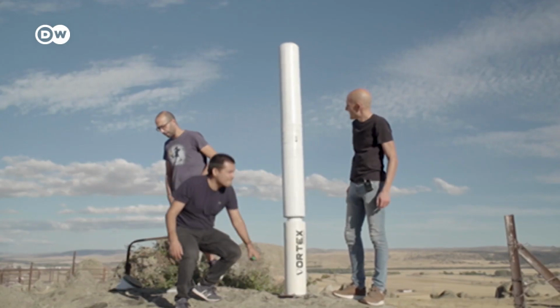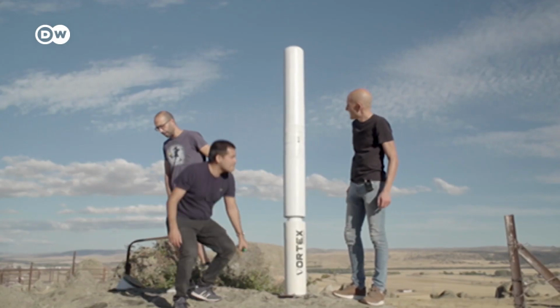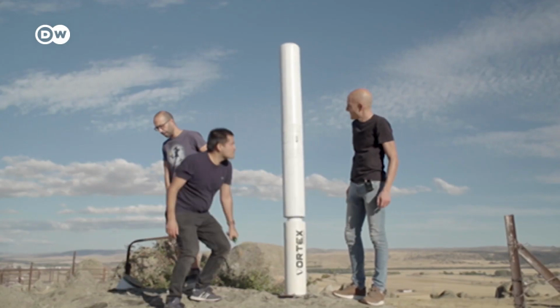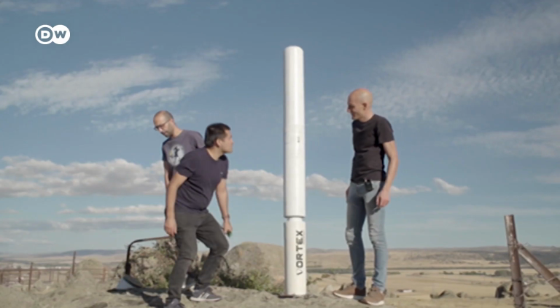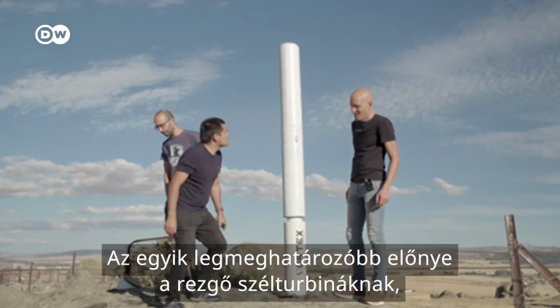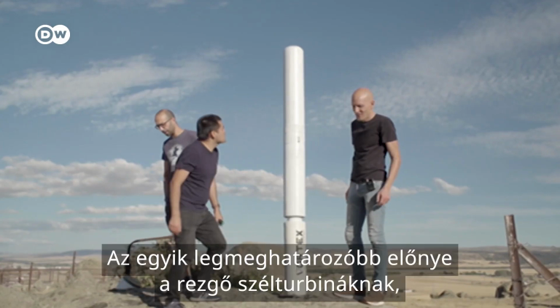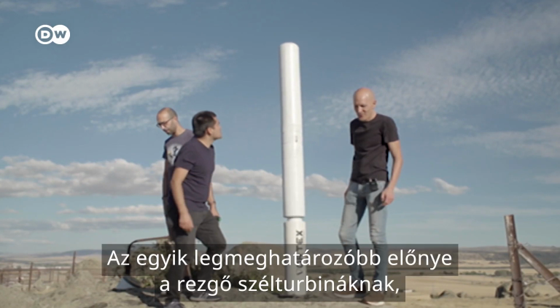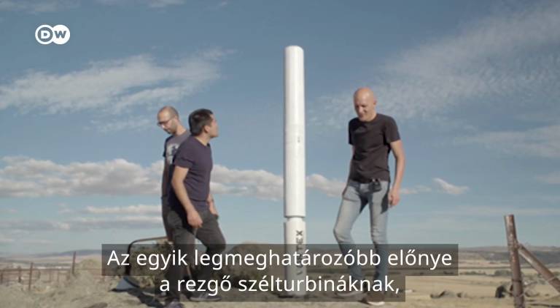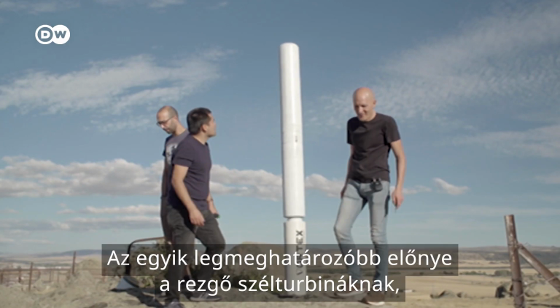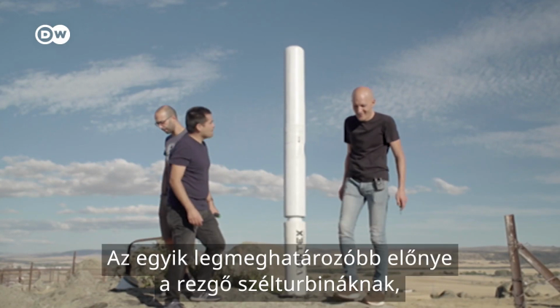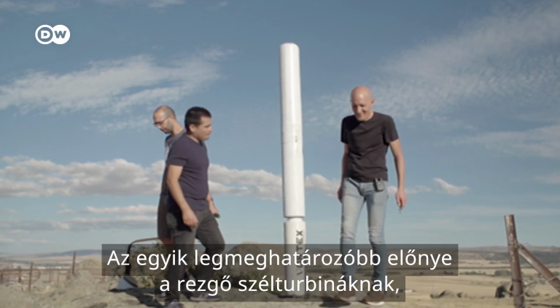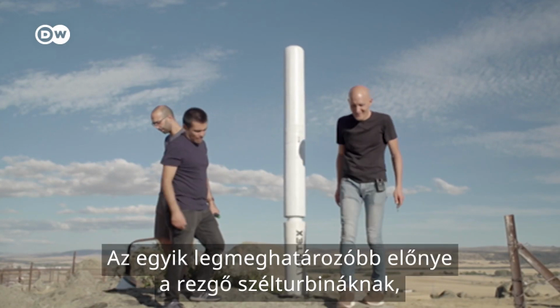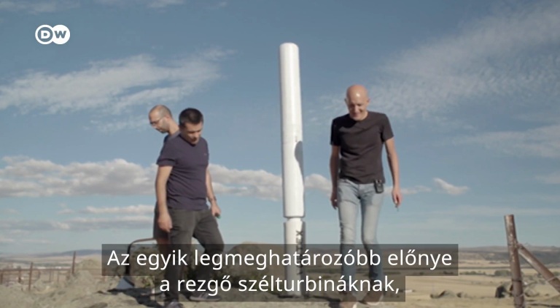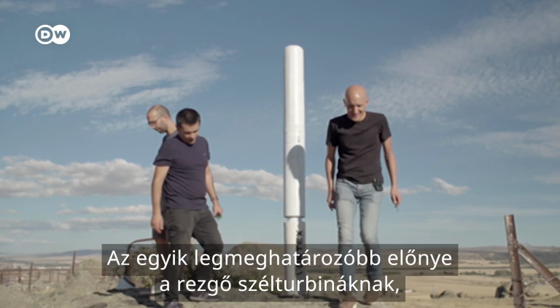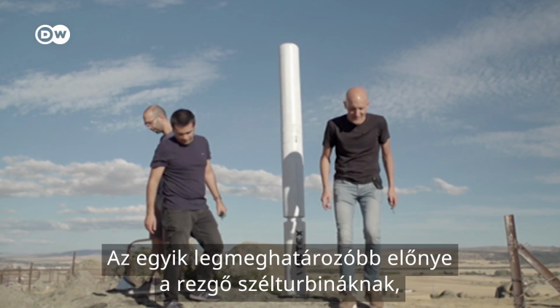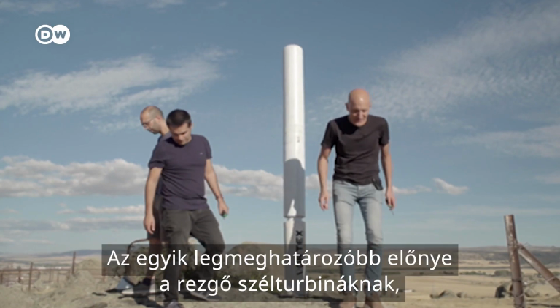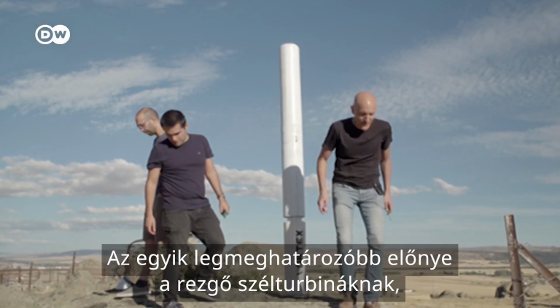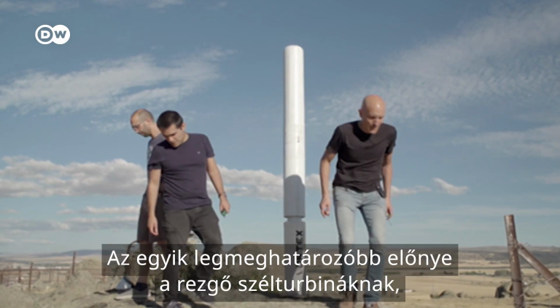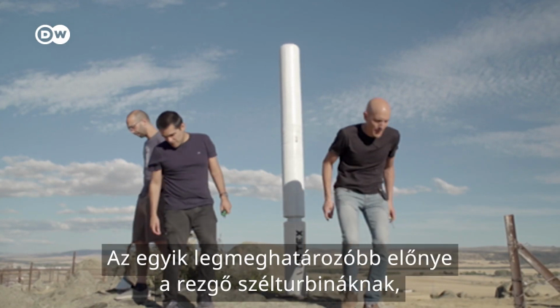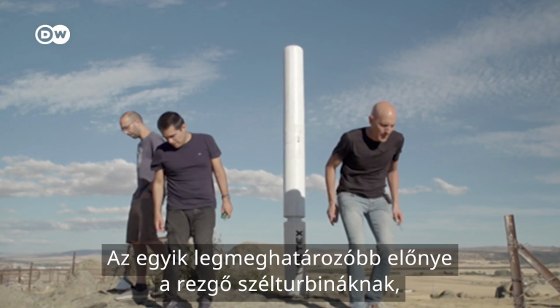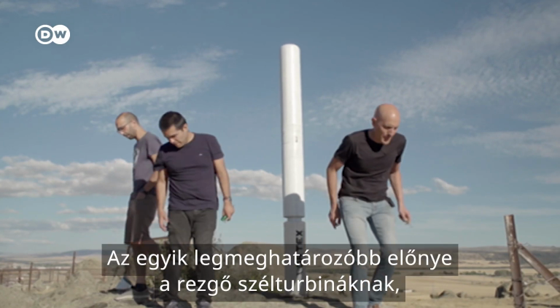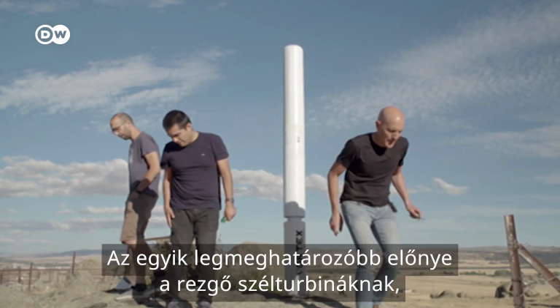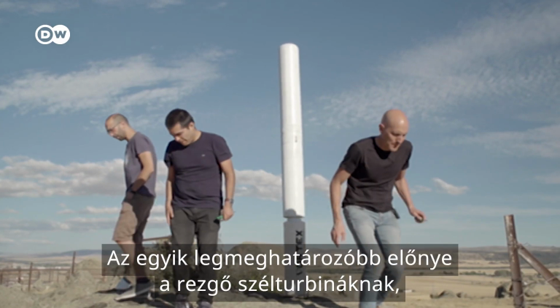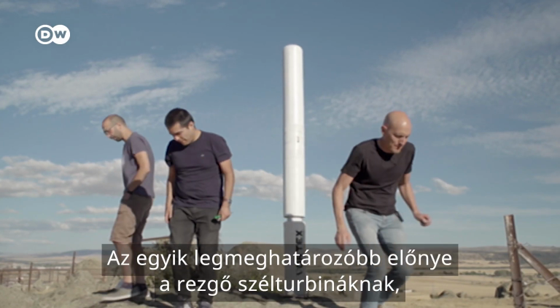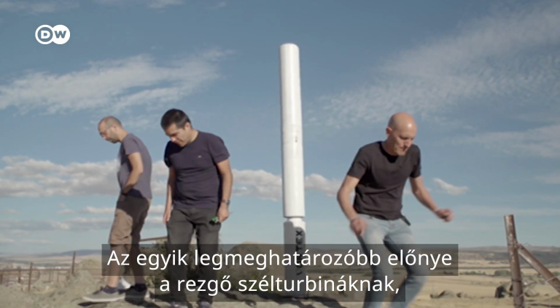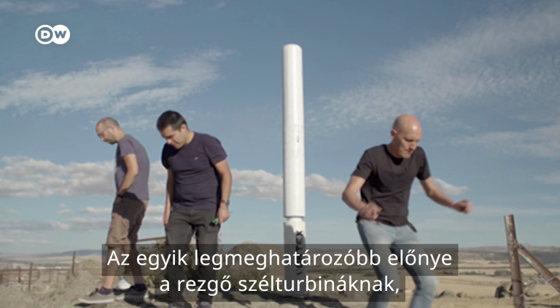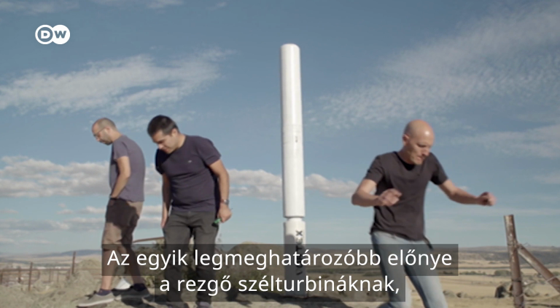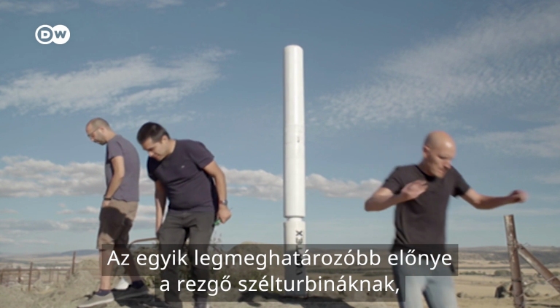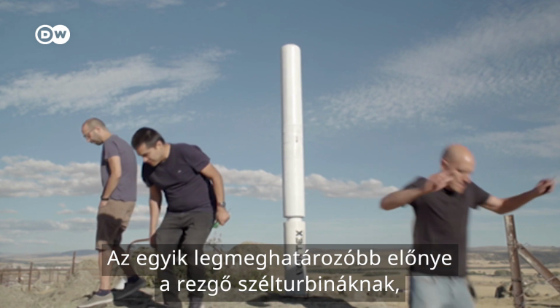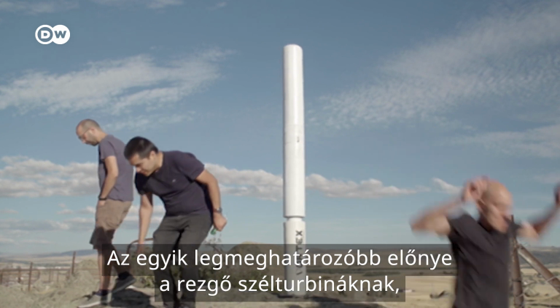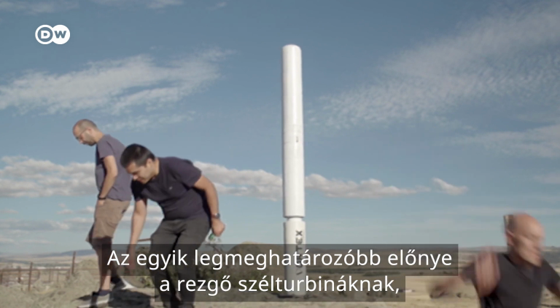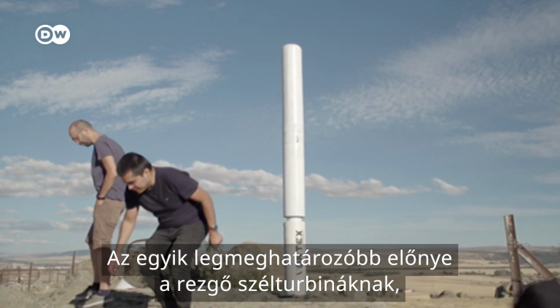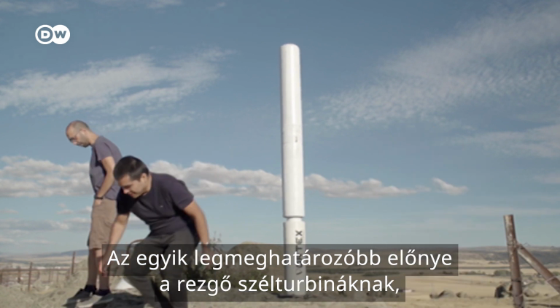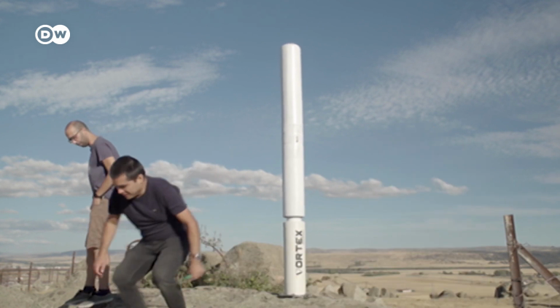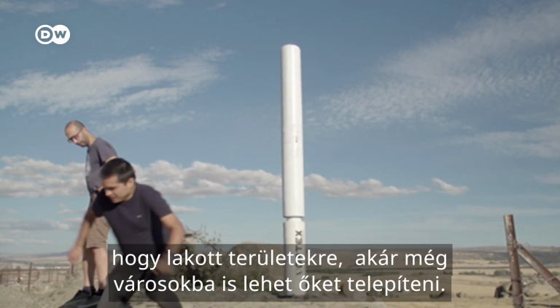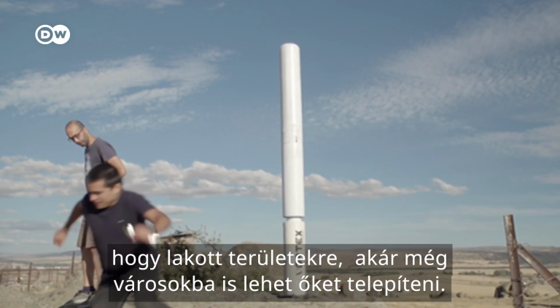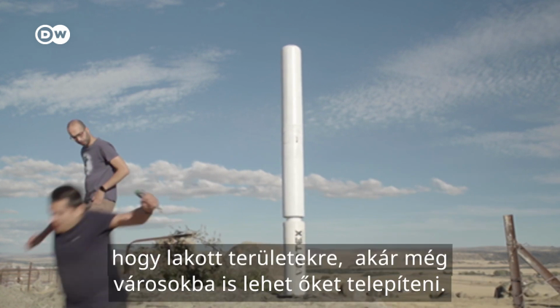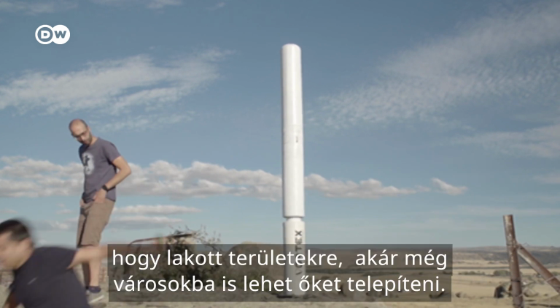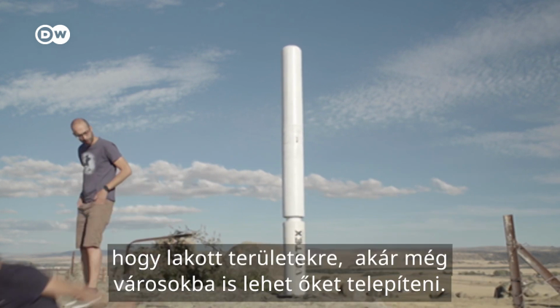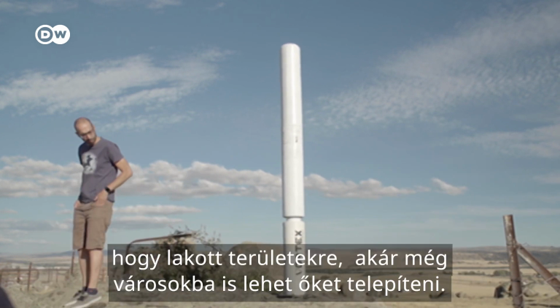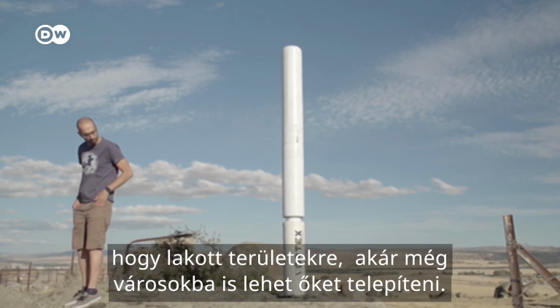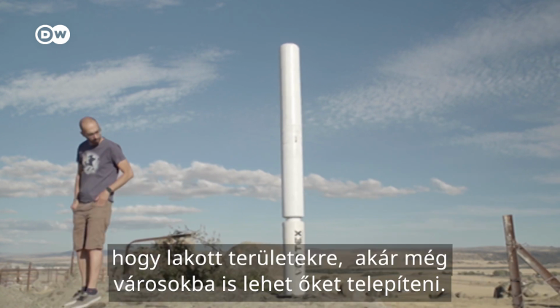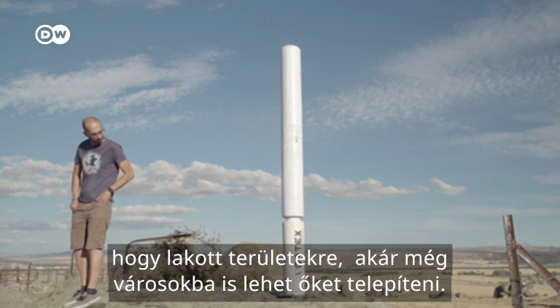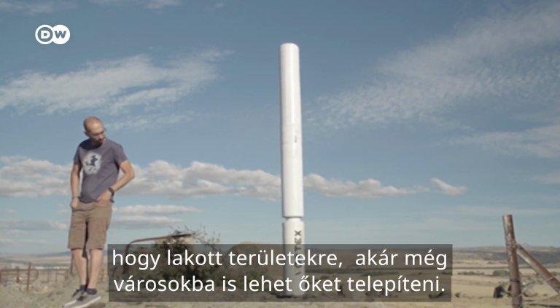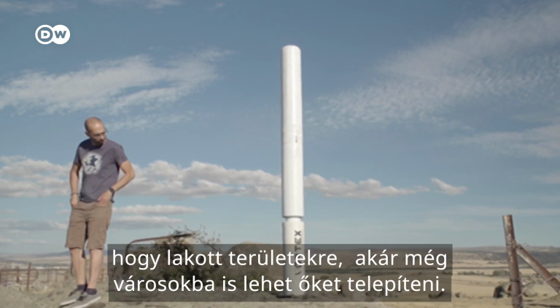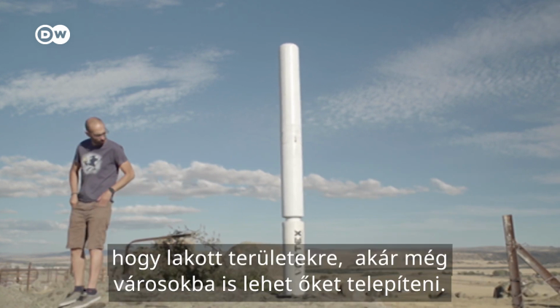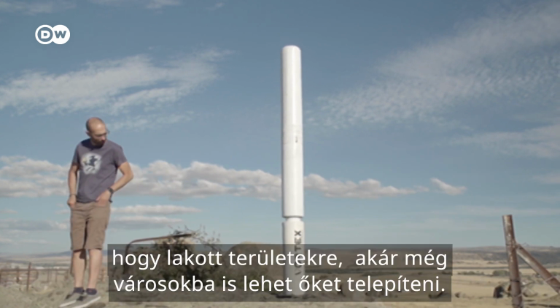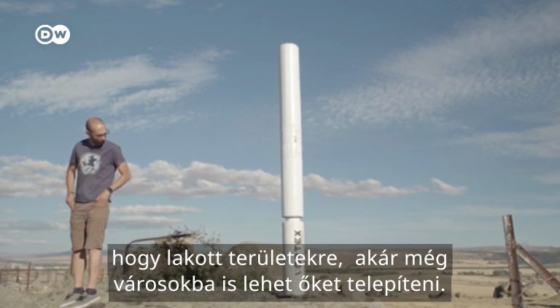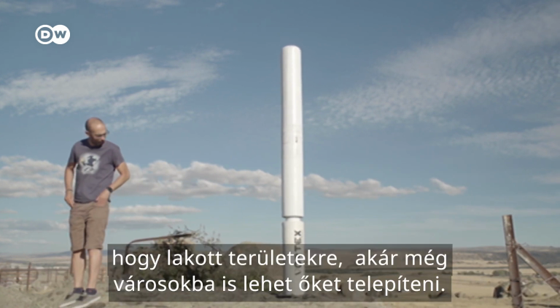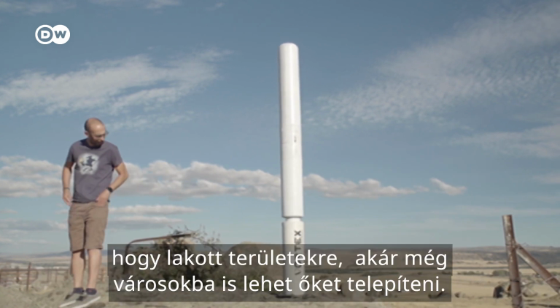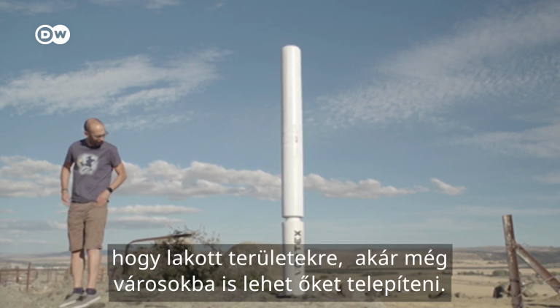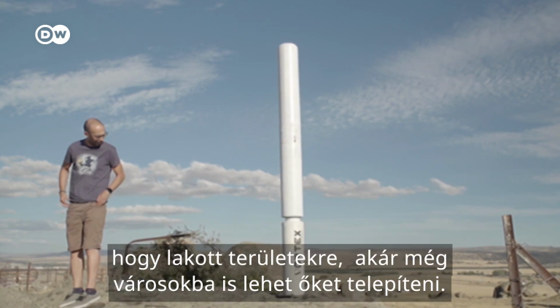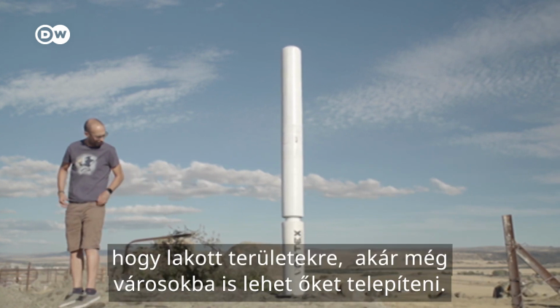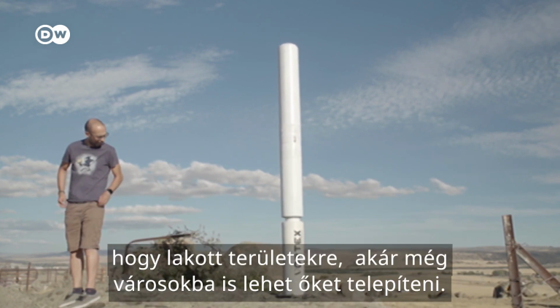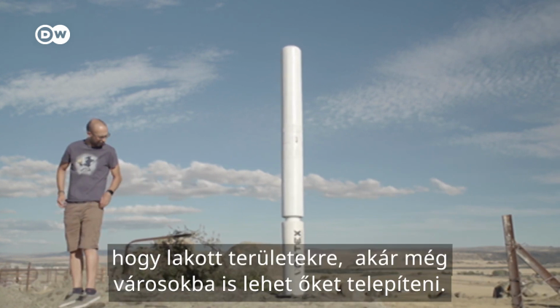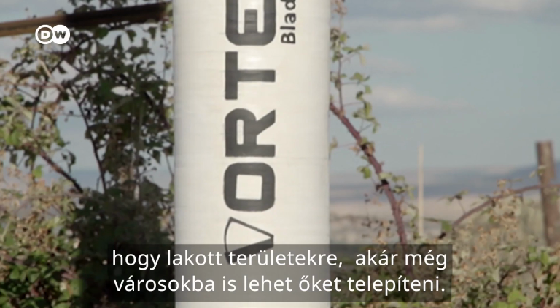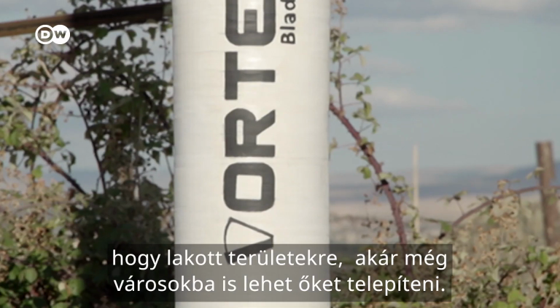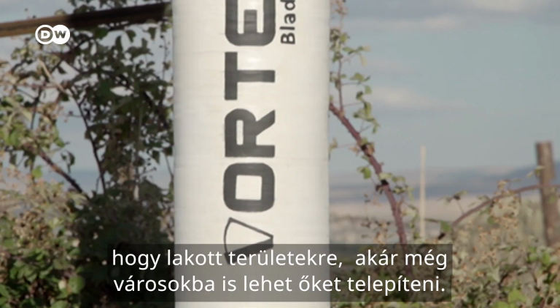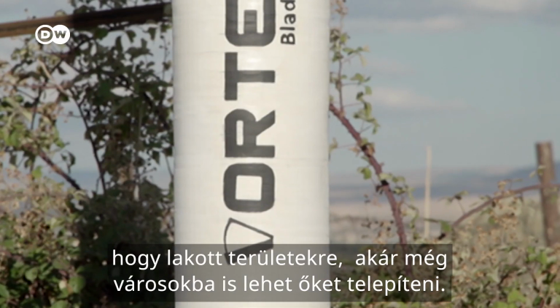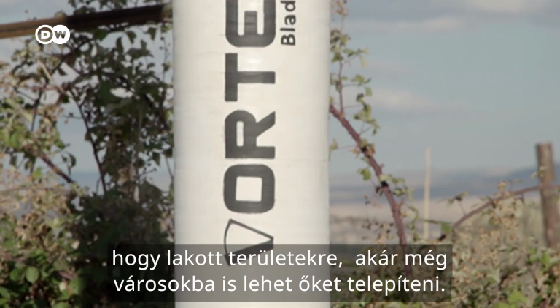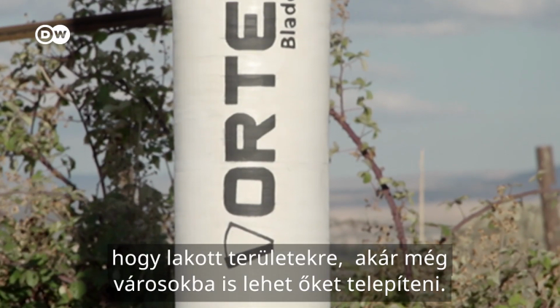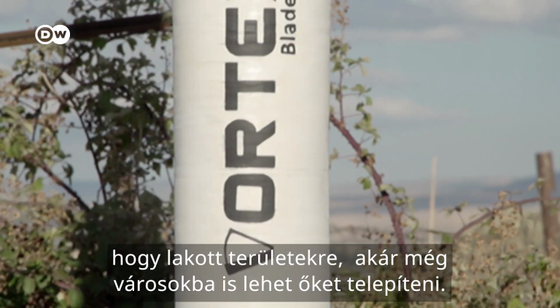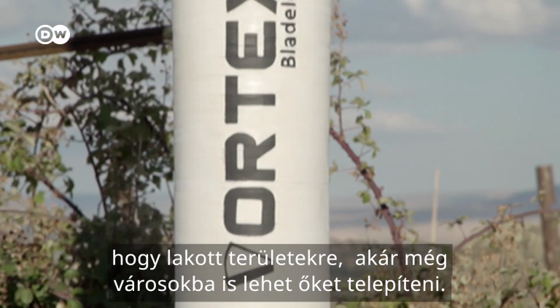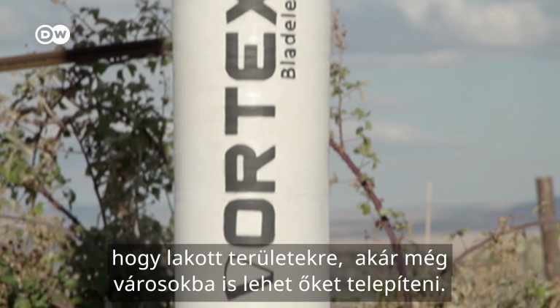The decisive advantage of the wiggling wind turbines: they can be put in populated areas, even cities.